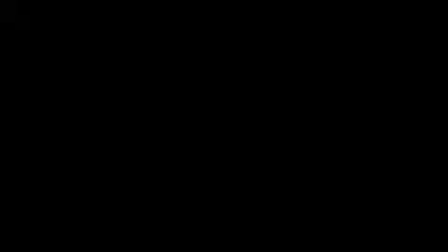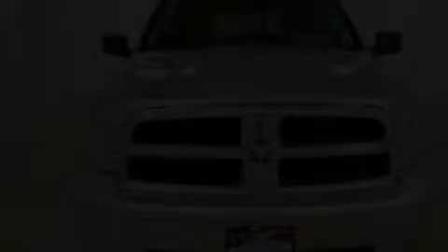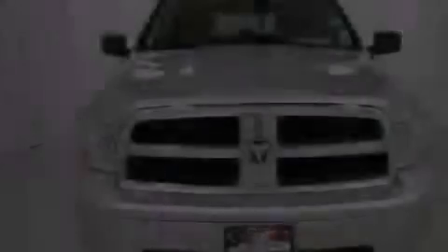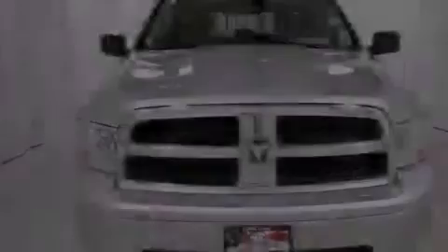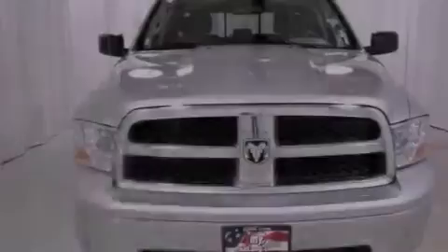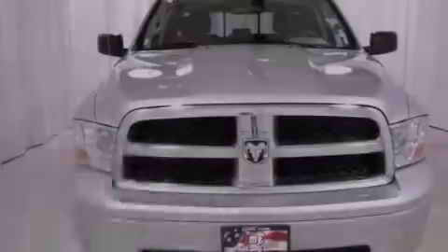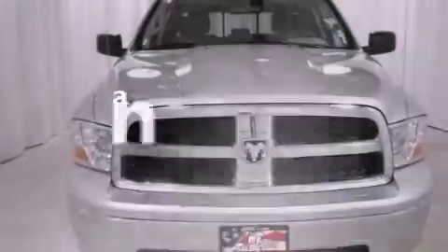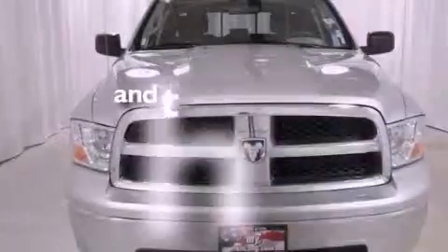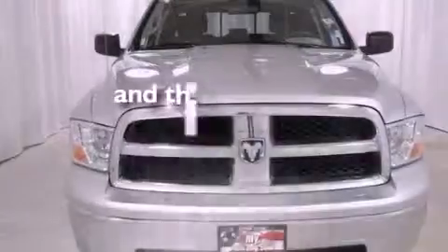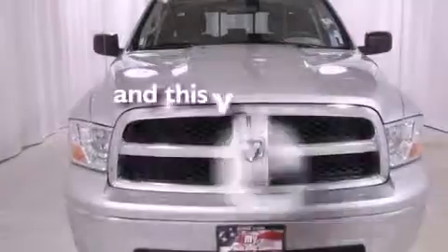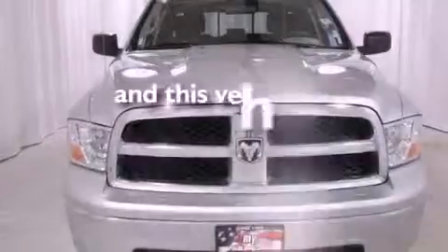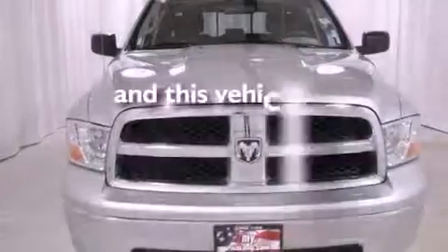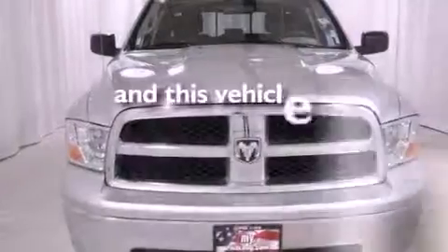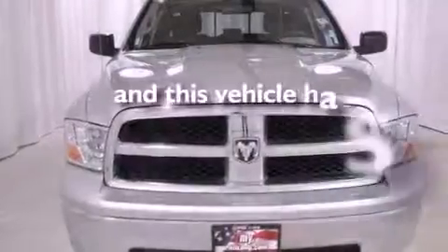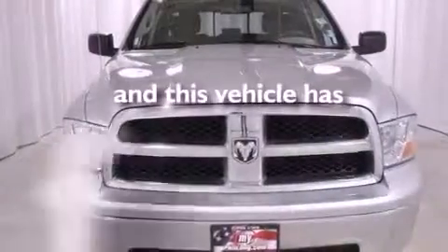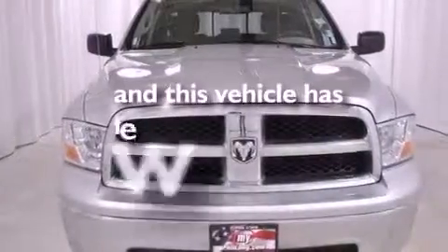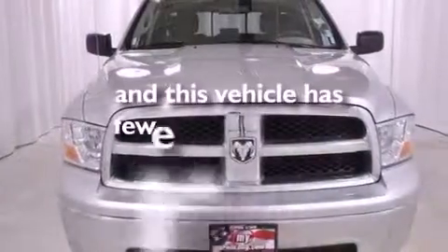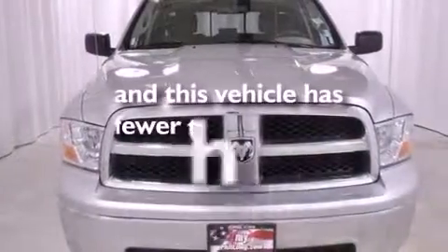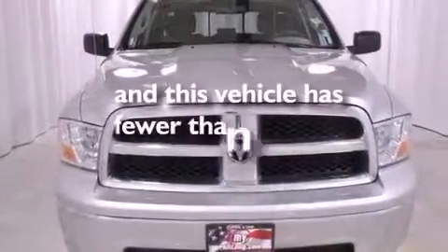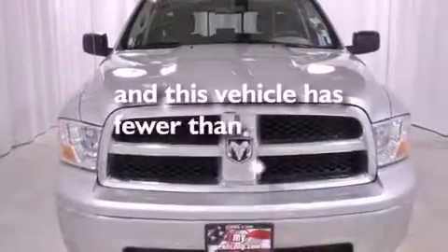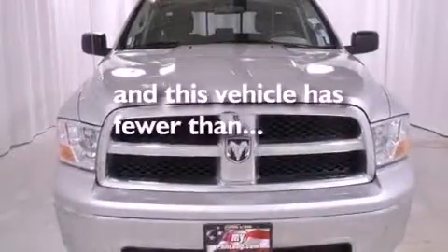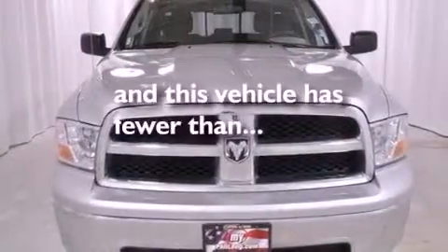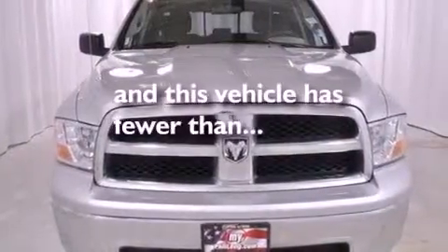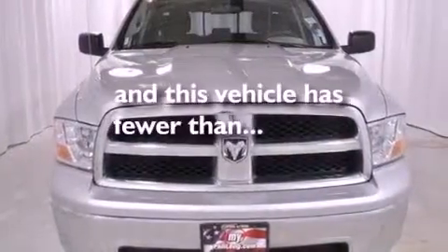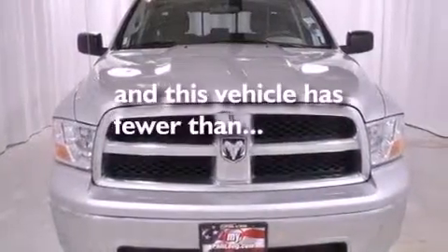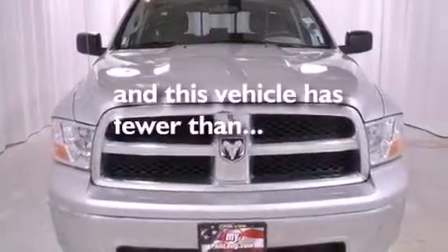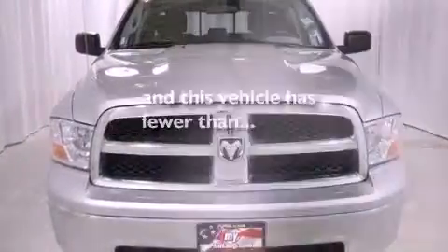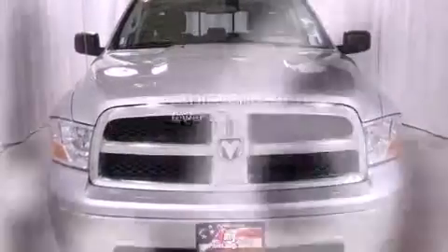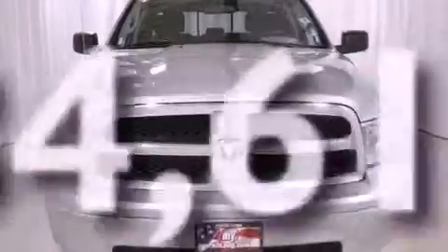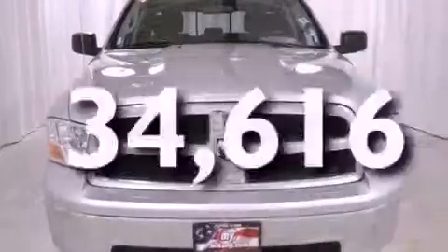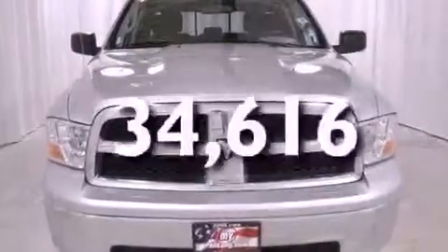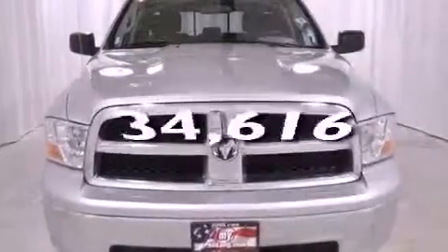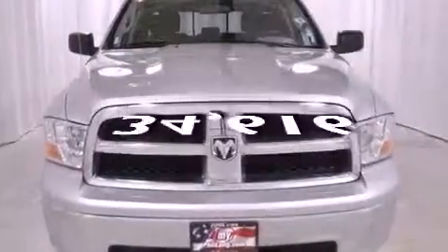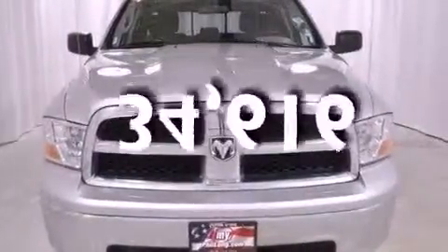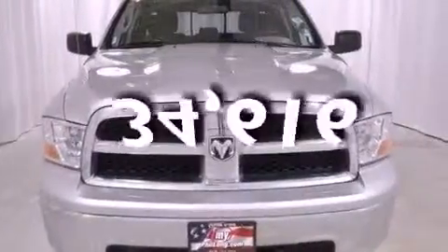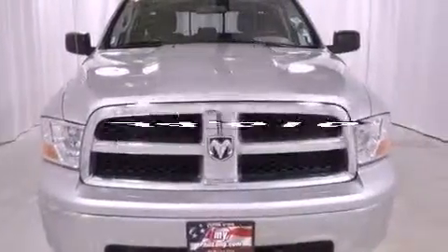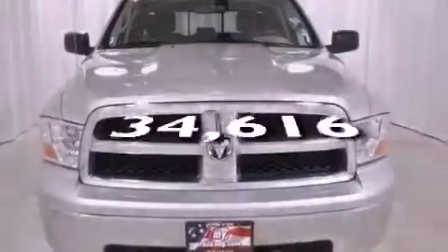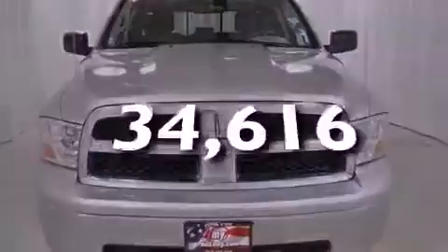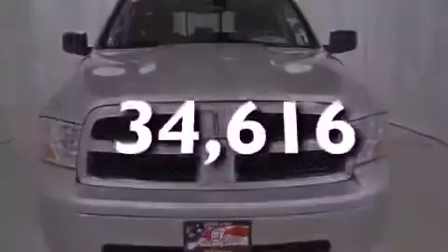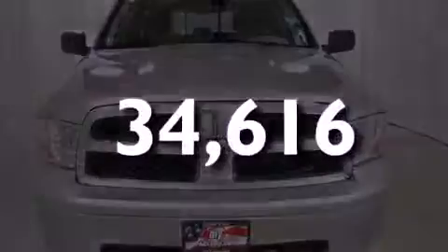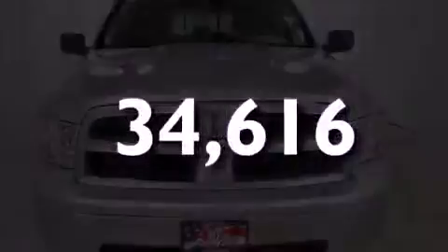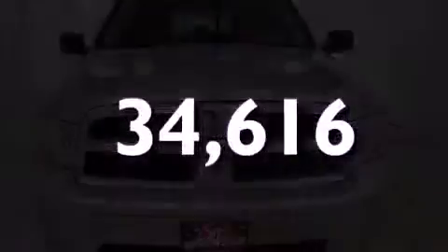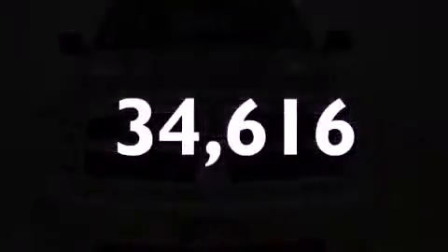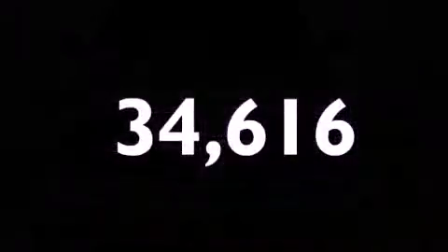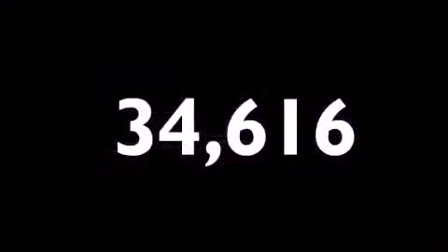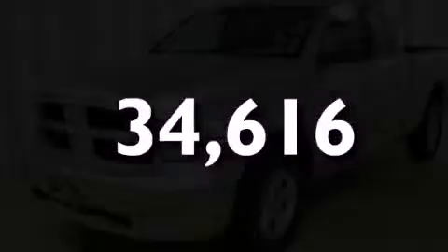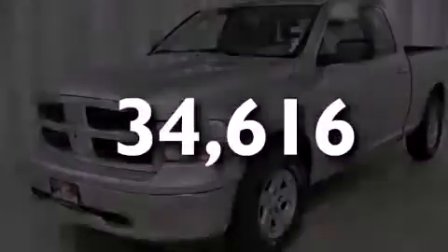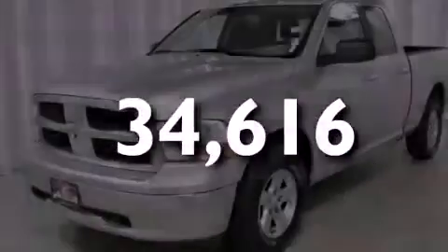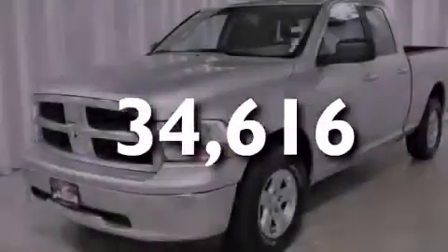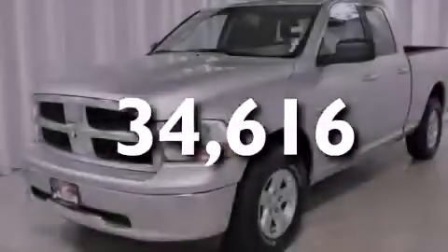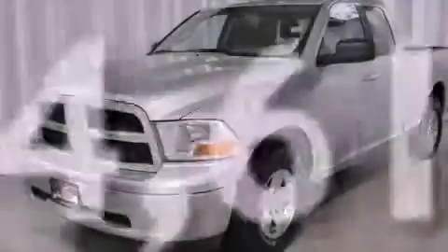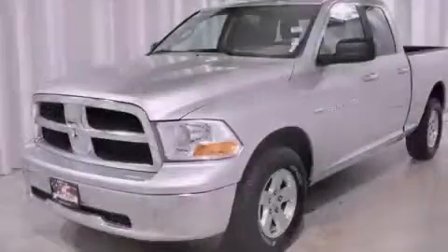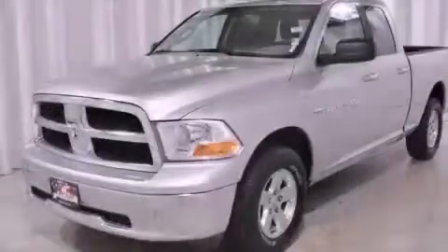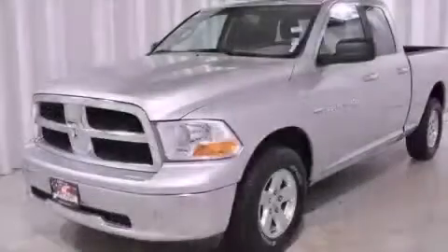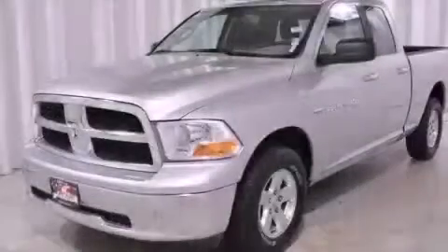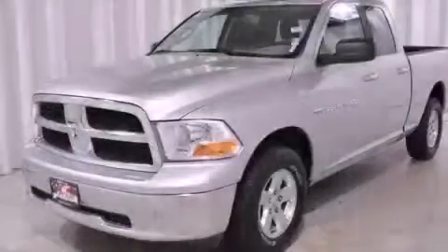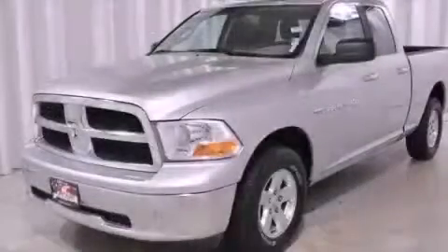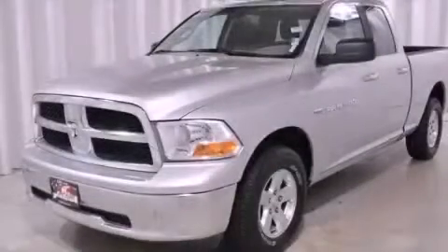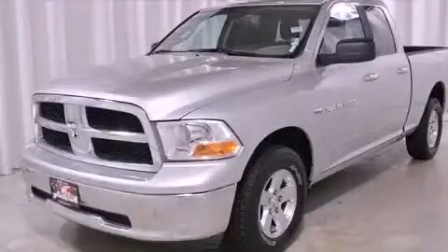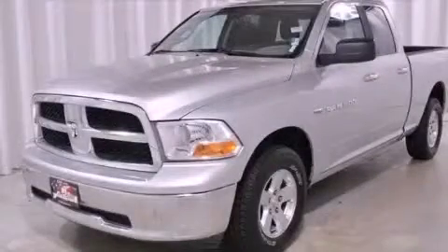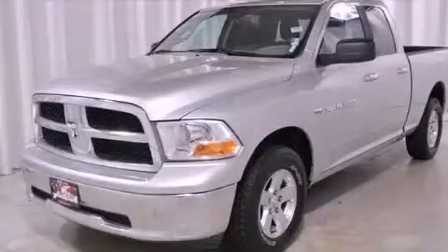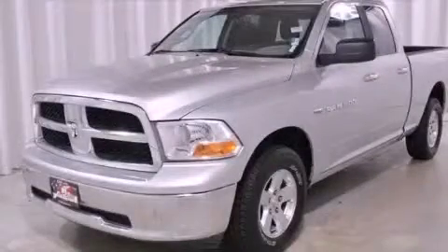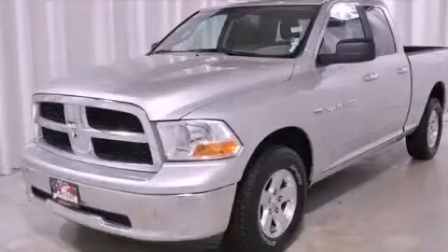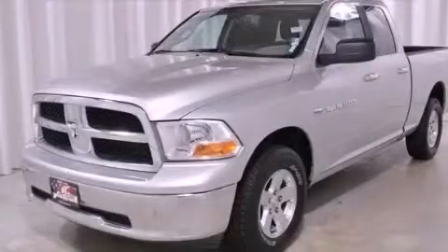This vehicle has fewer than 35,000 miles on the odometer. Contact us today to arrange your test drive.